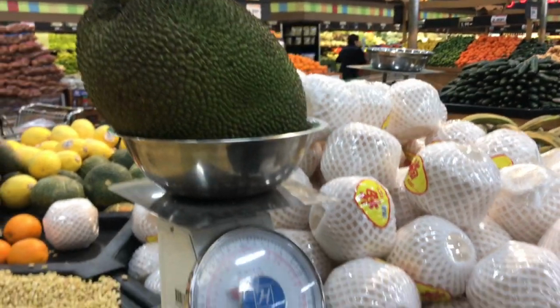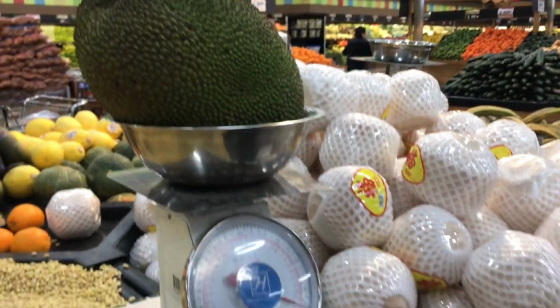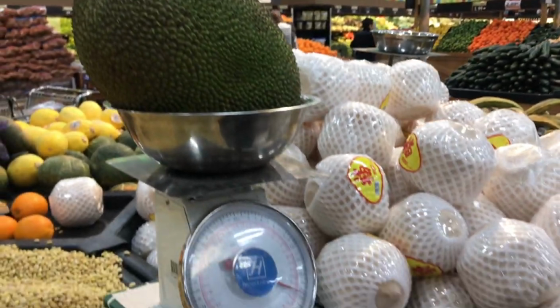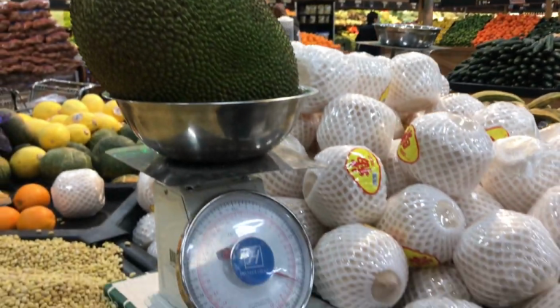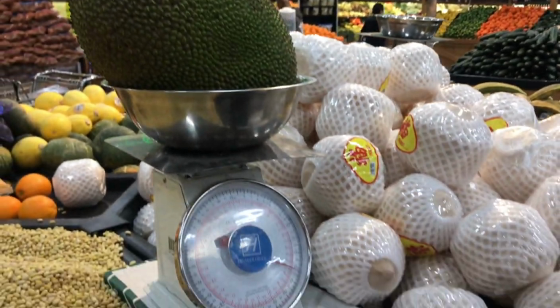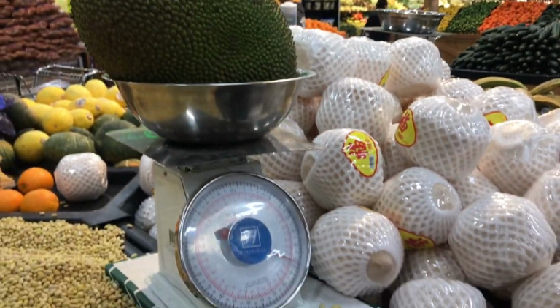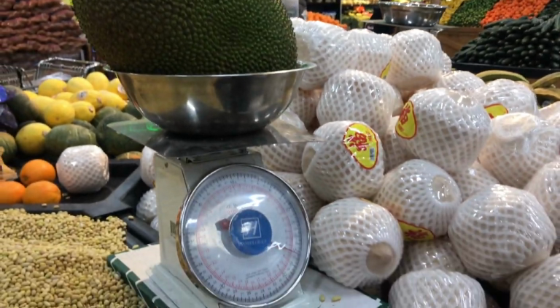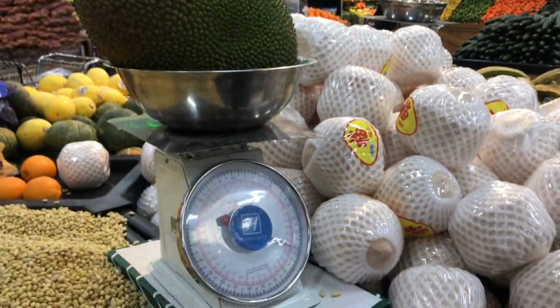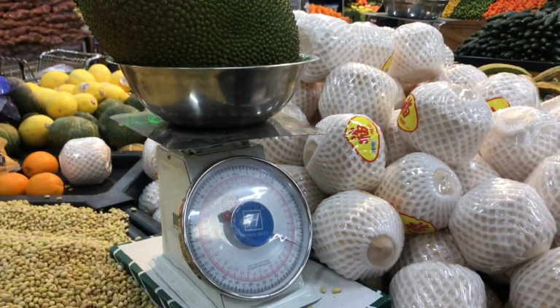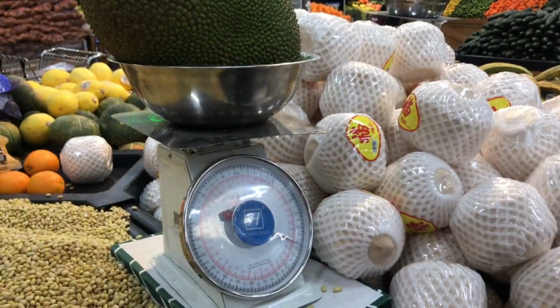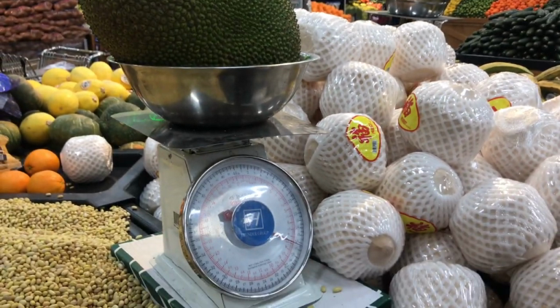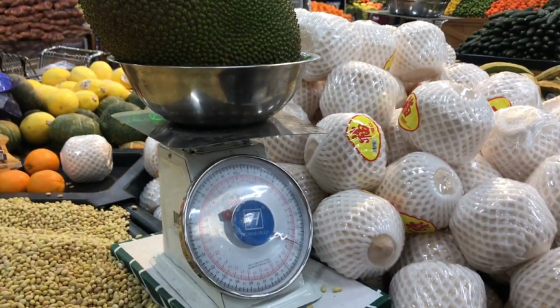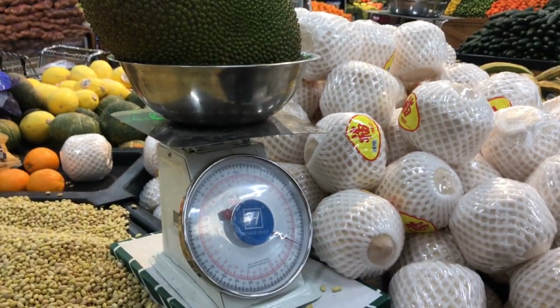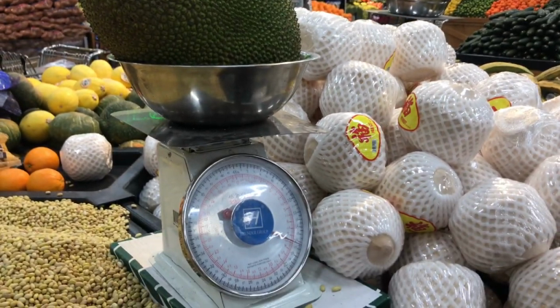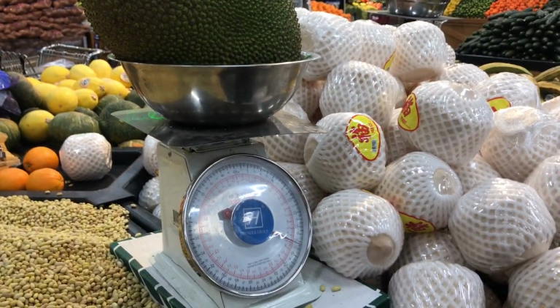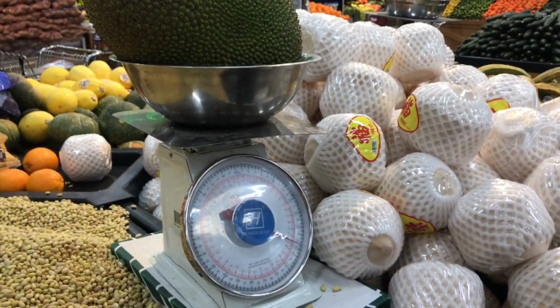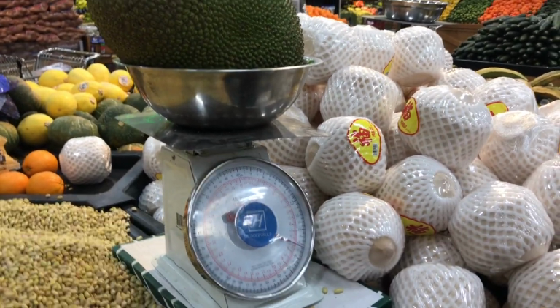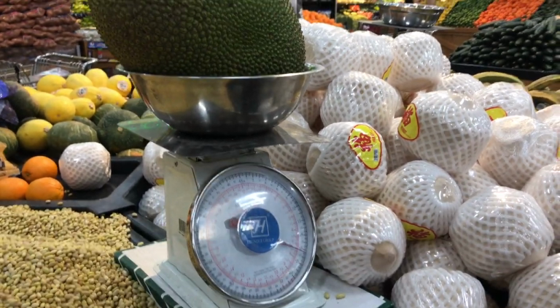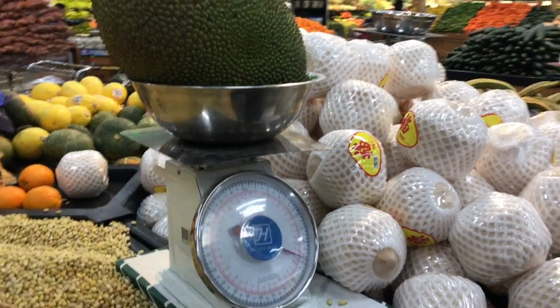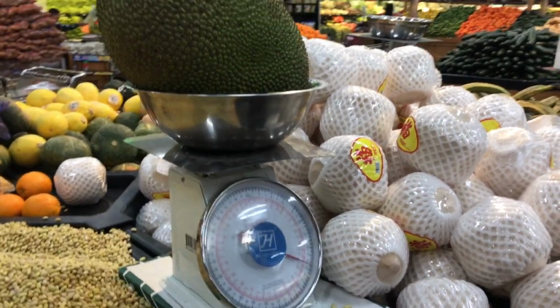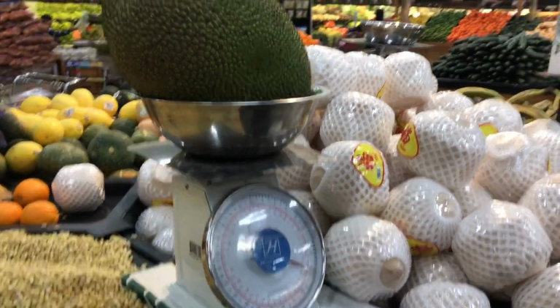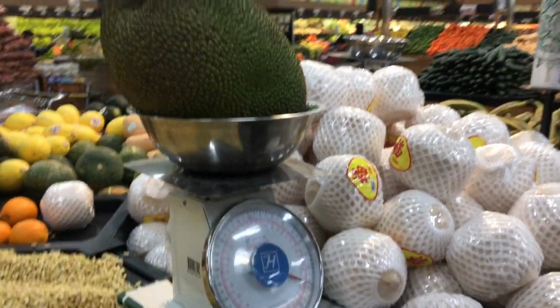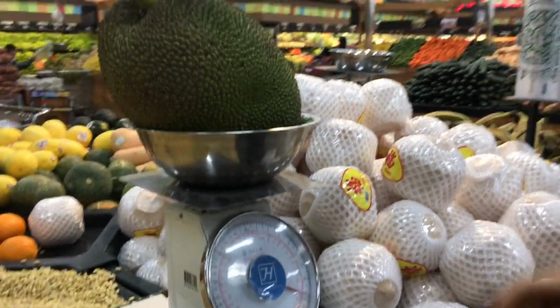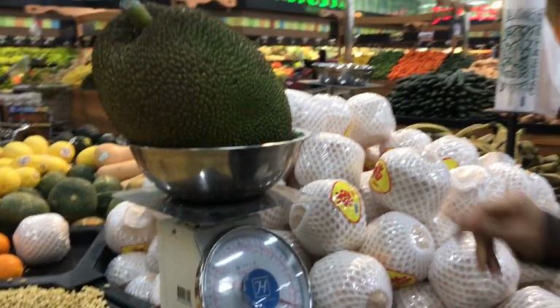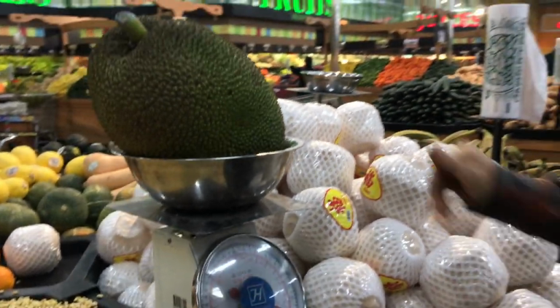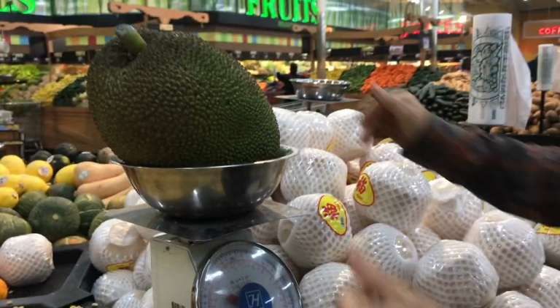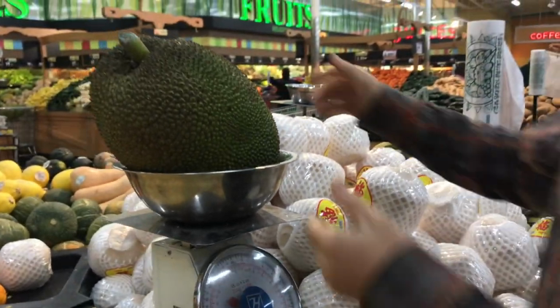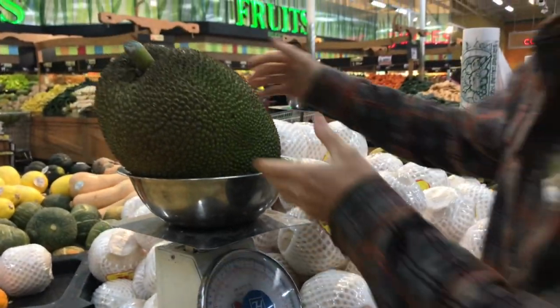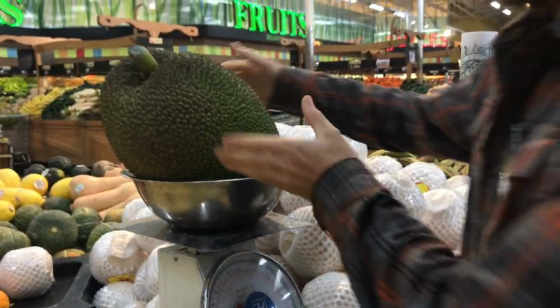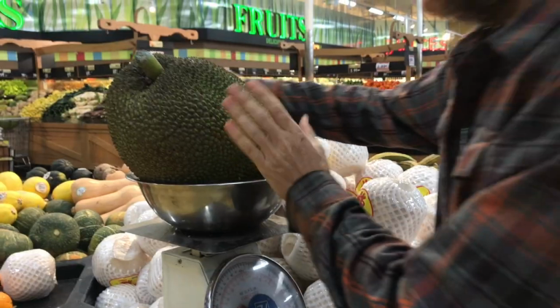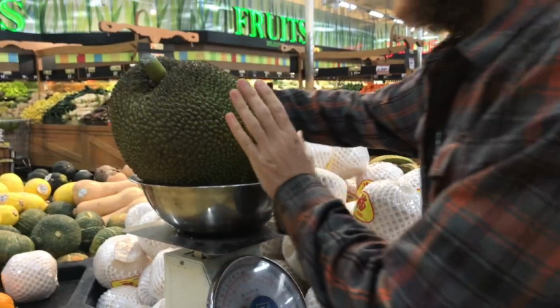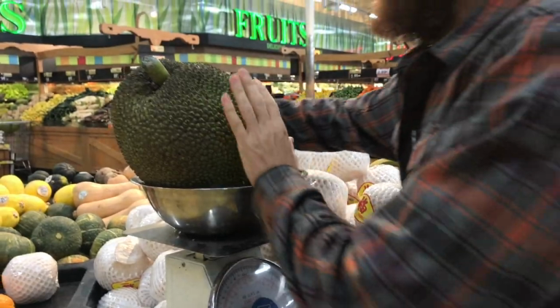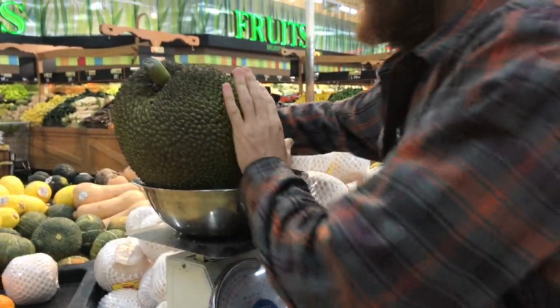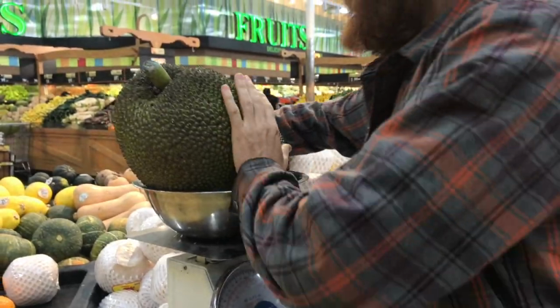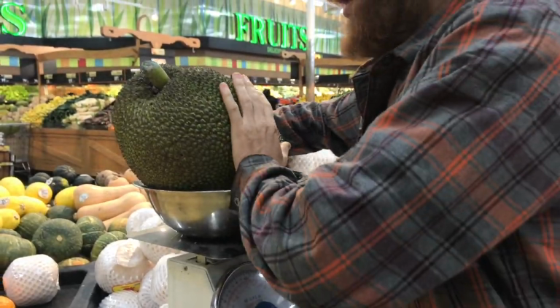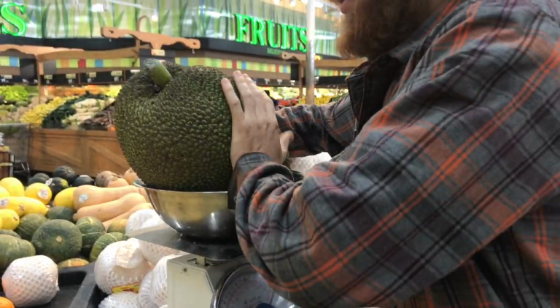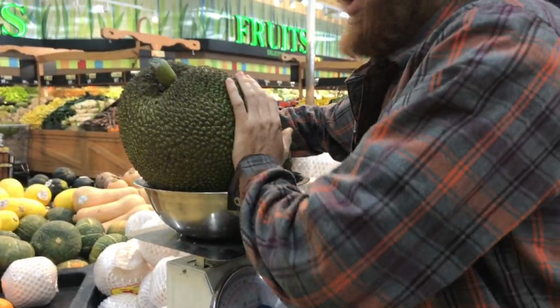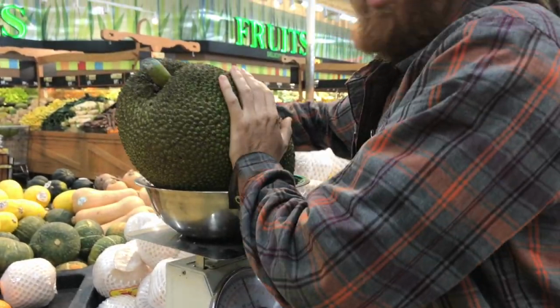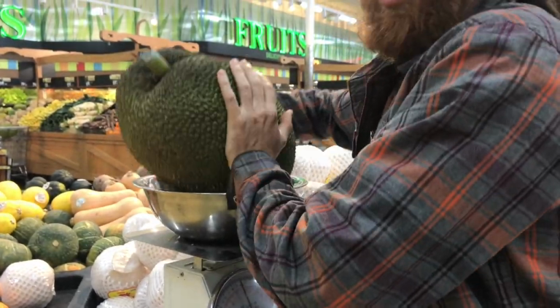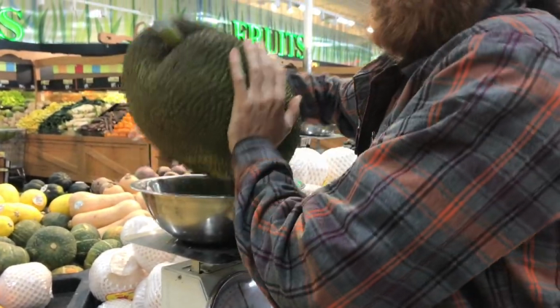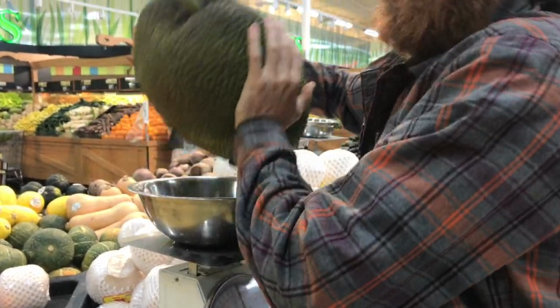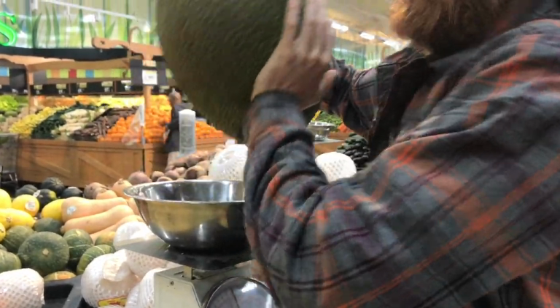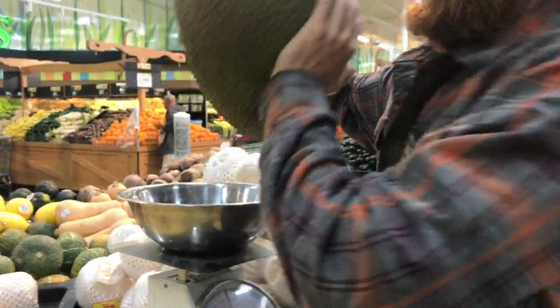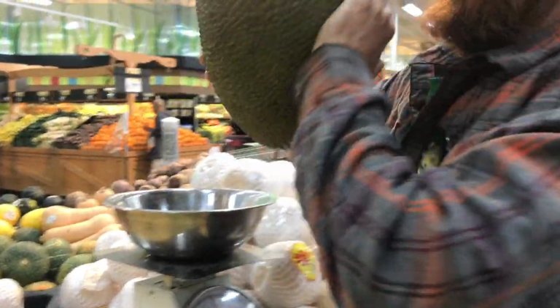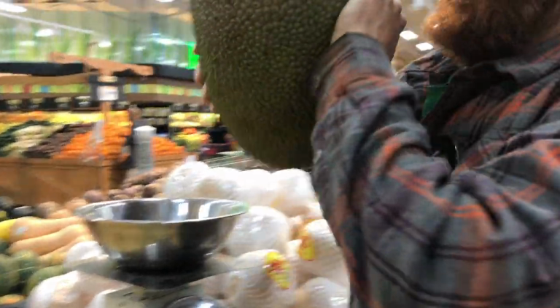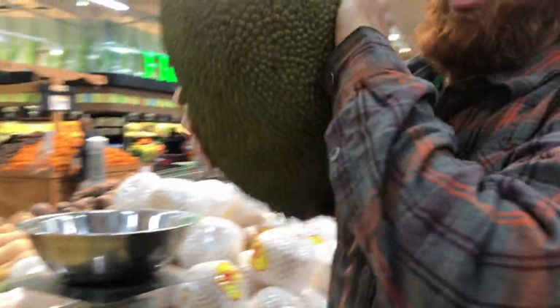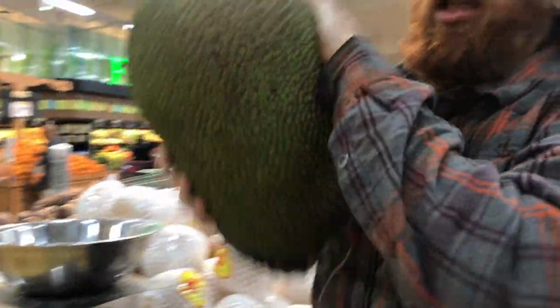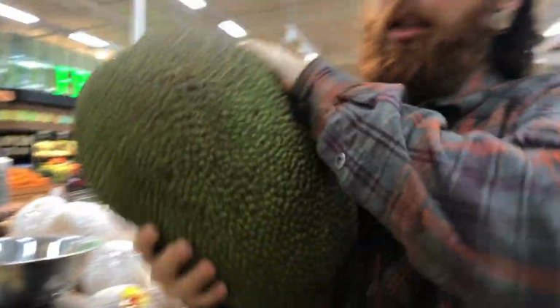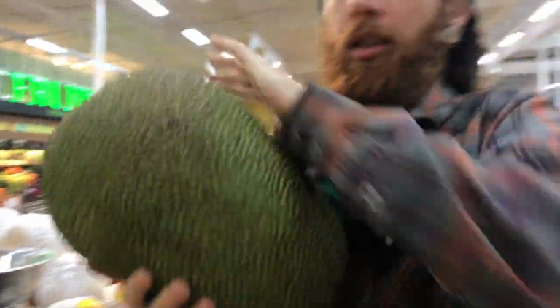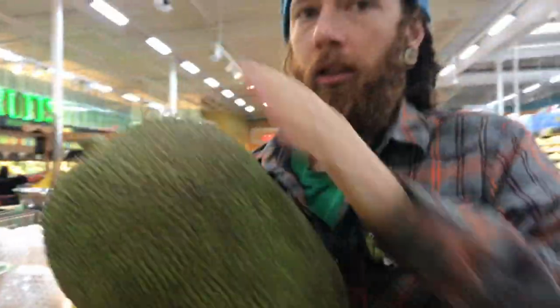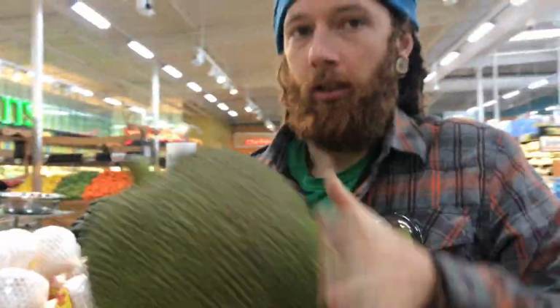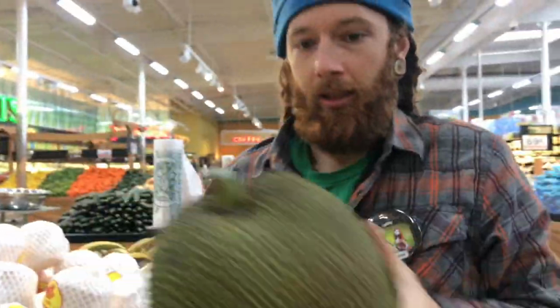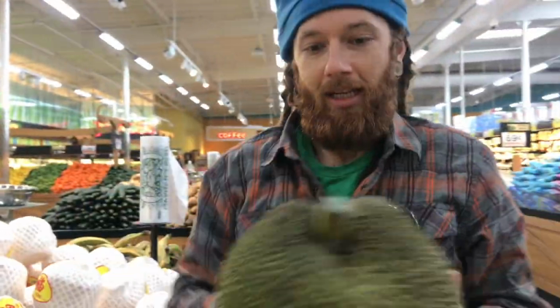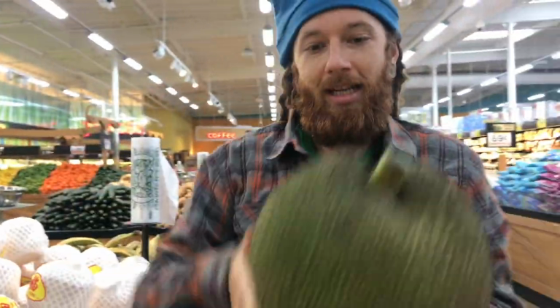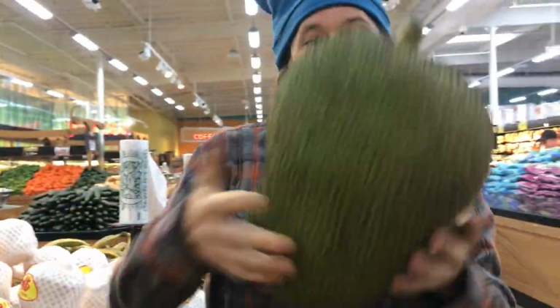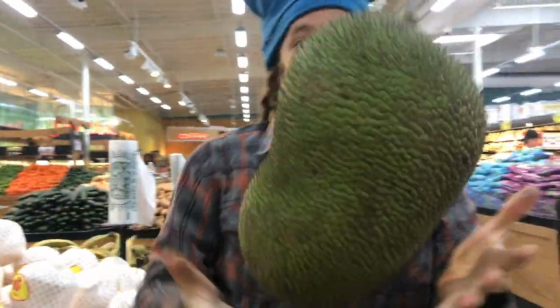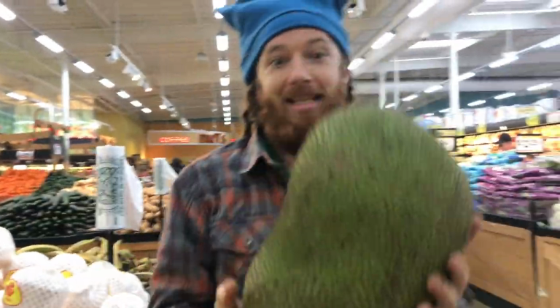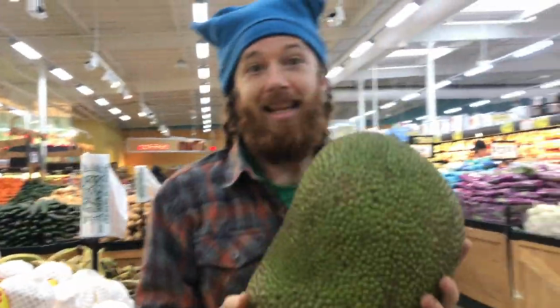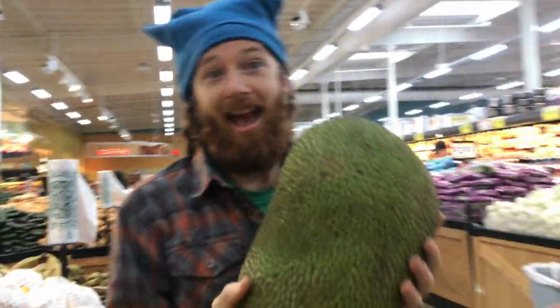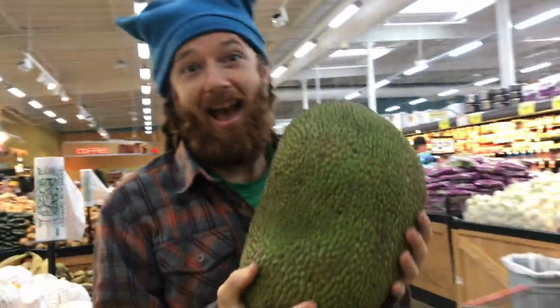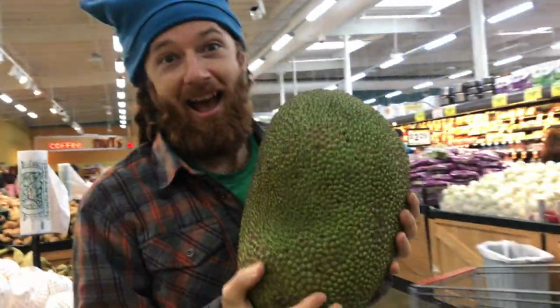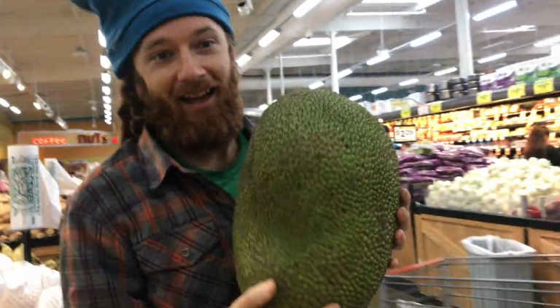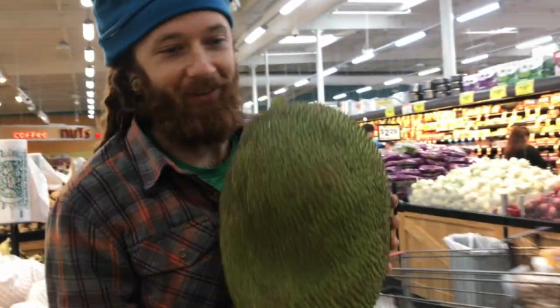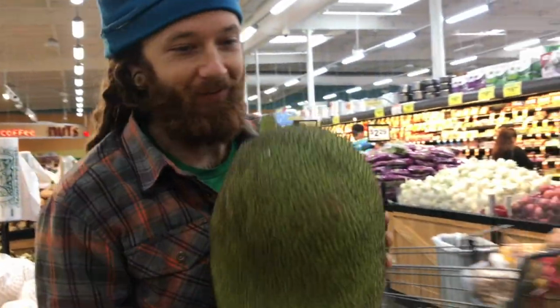Sixteen pounder! Do you want to get two or just get one? I'll just get one. Alright, I got it.